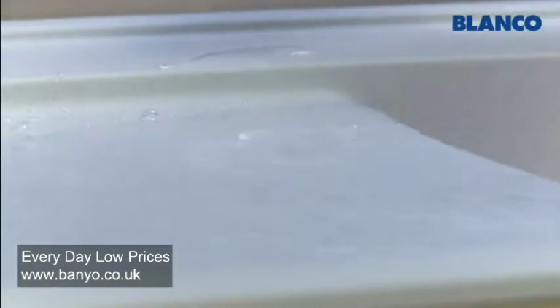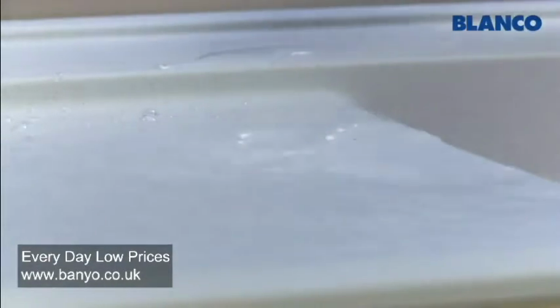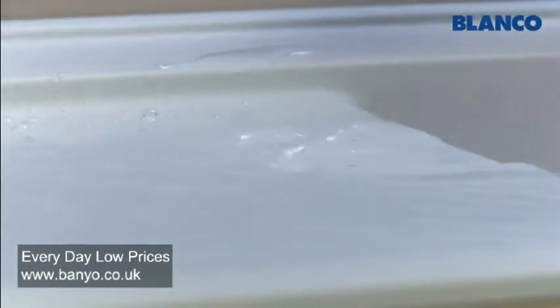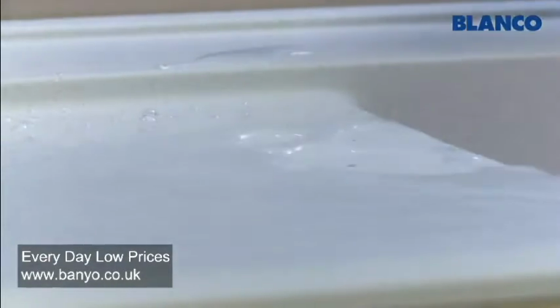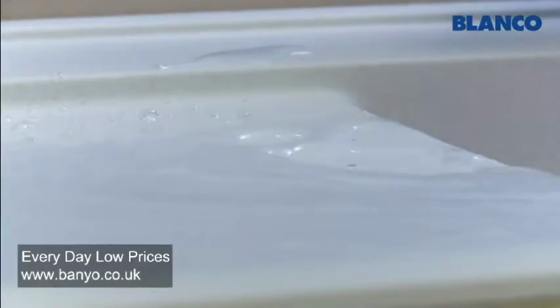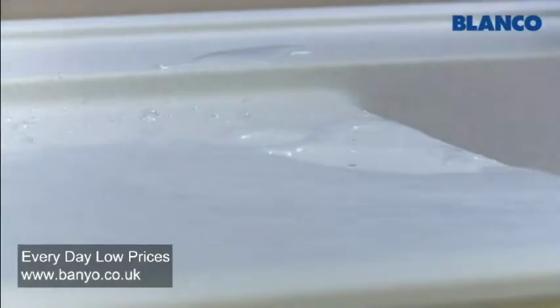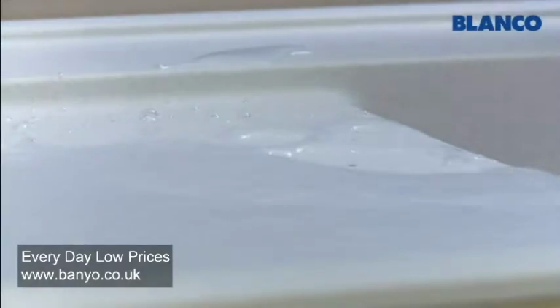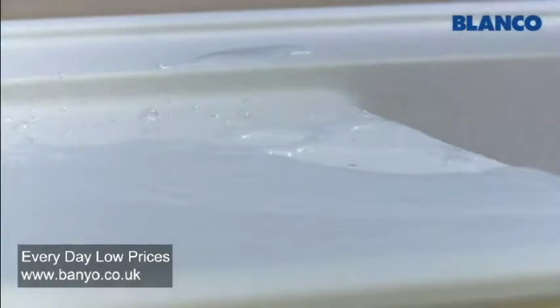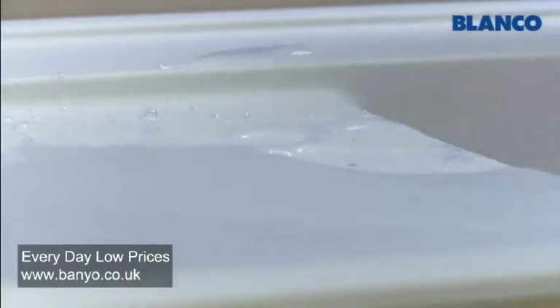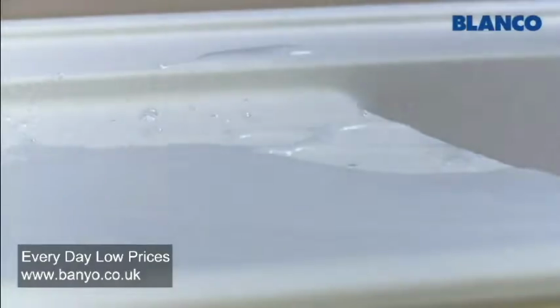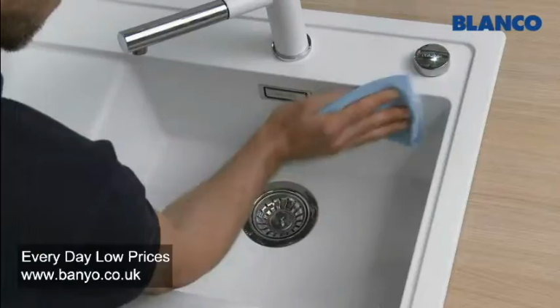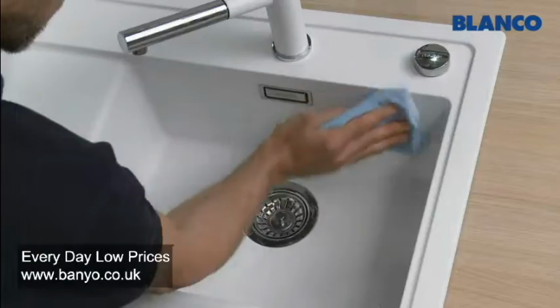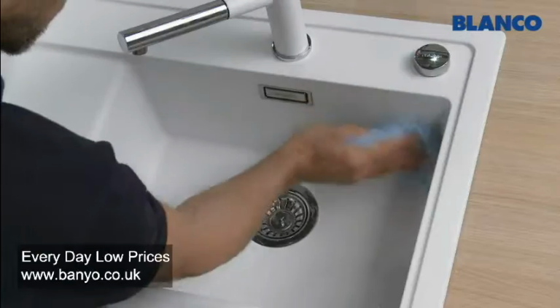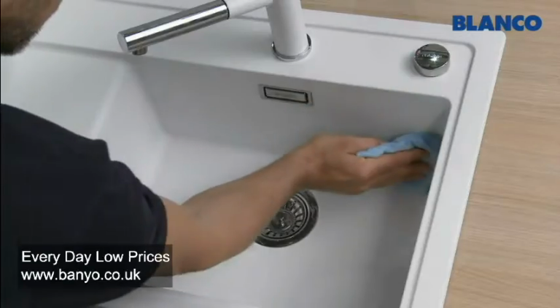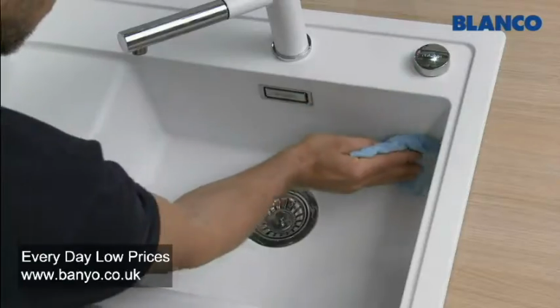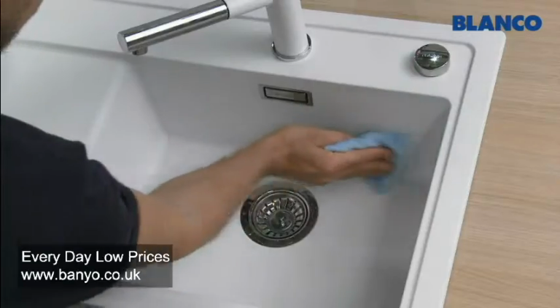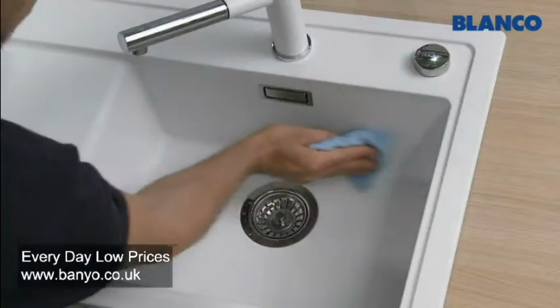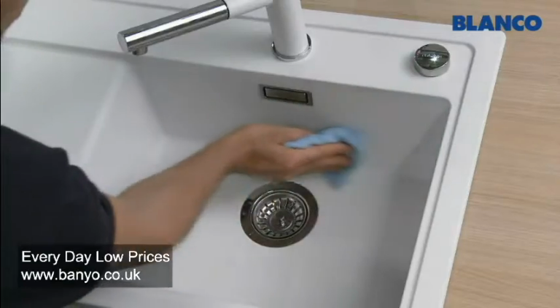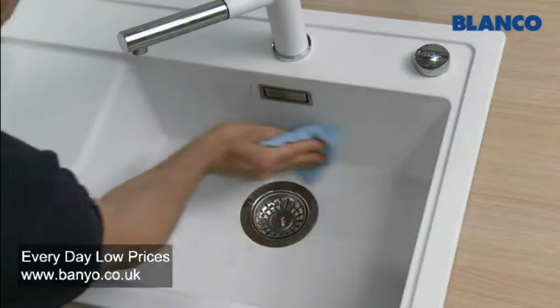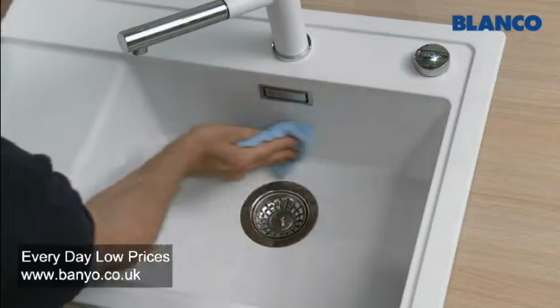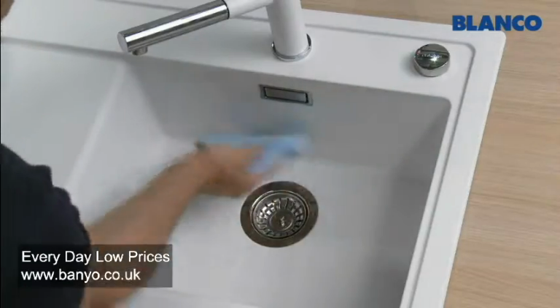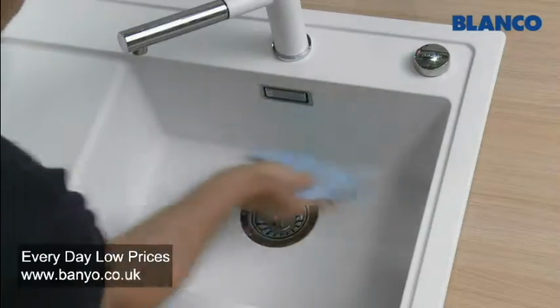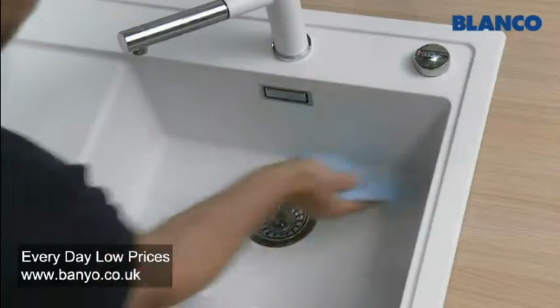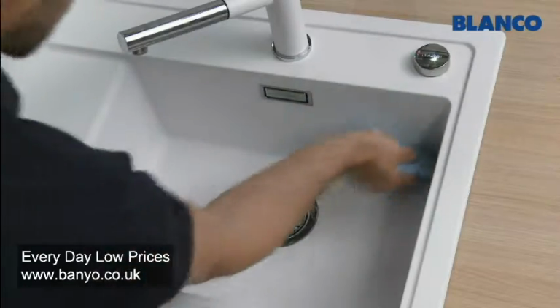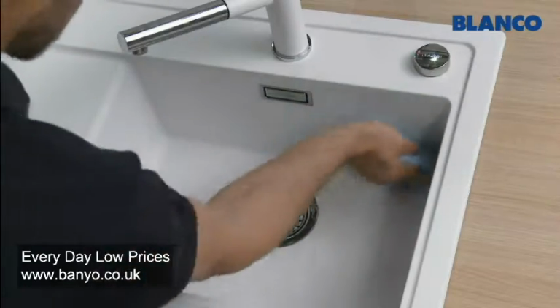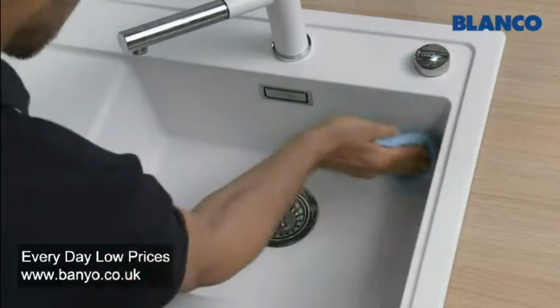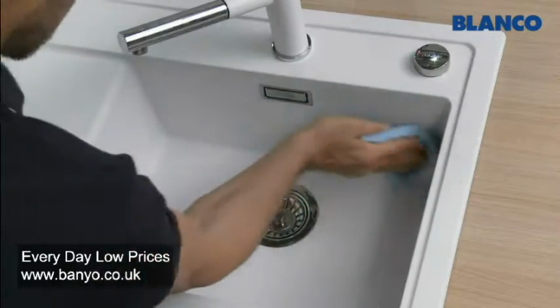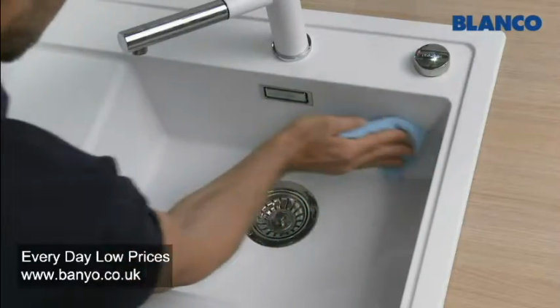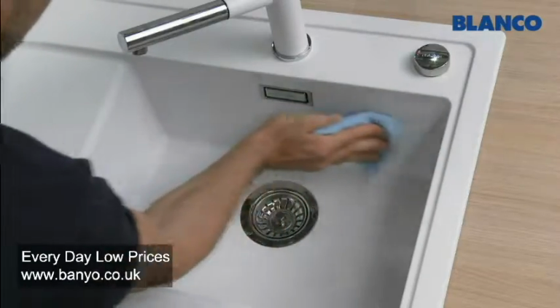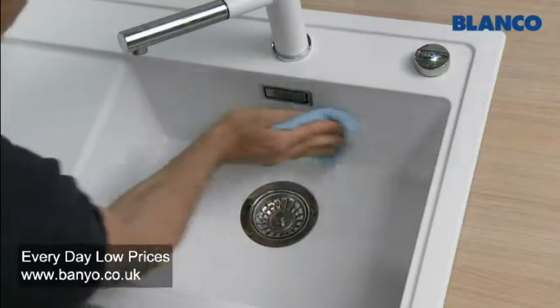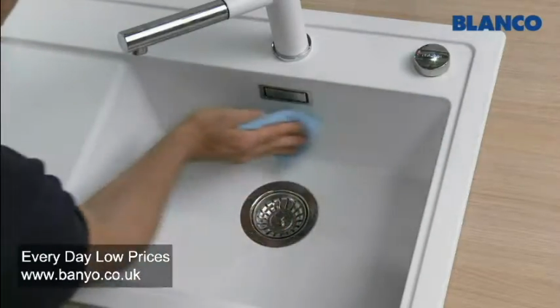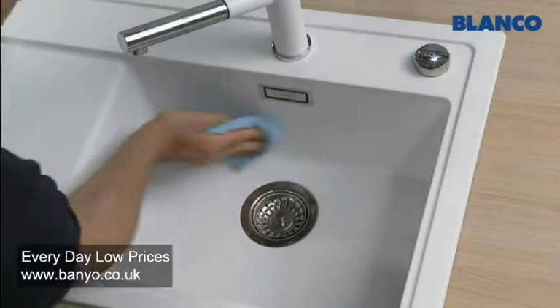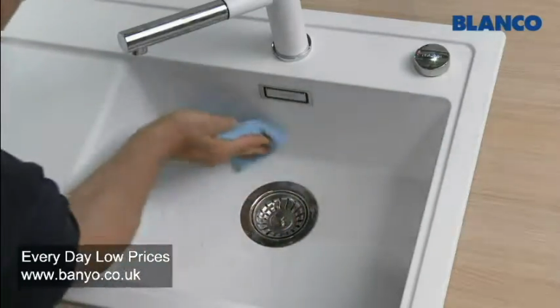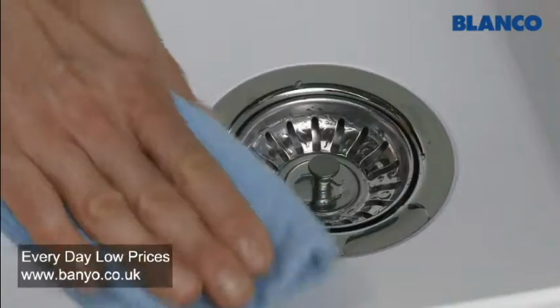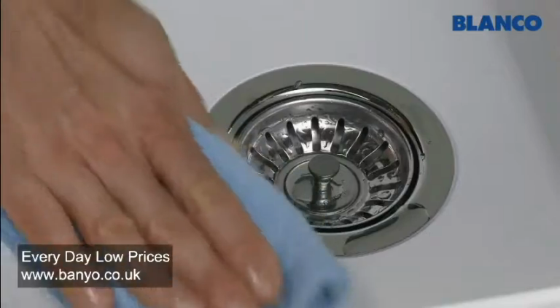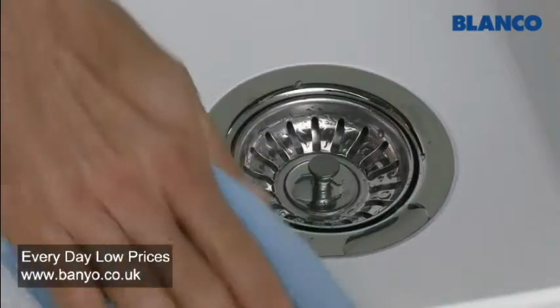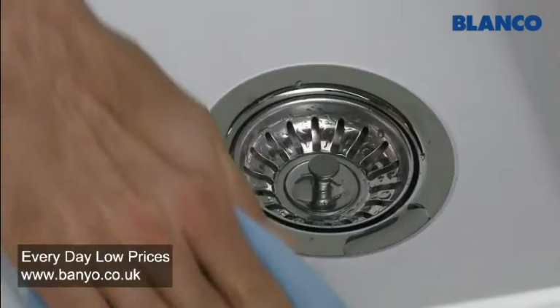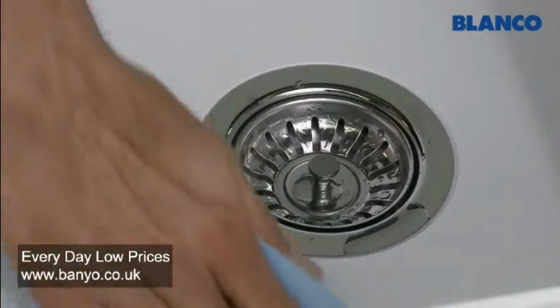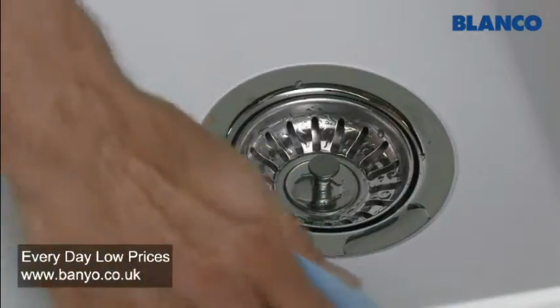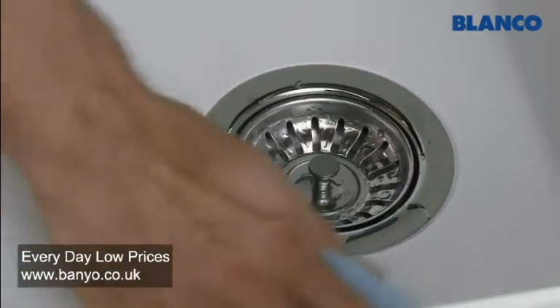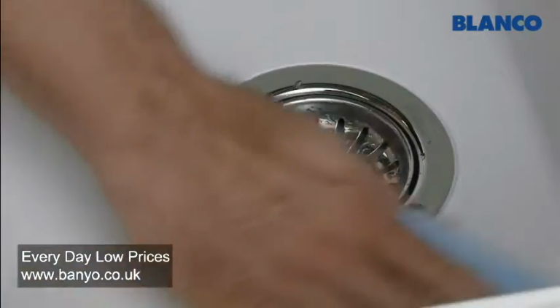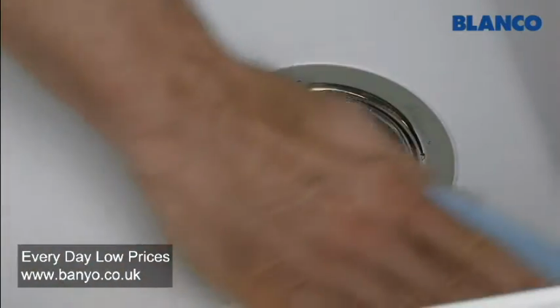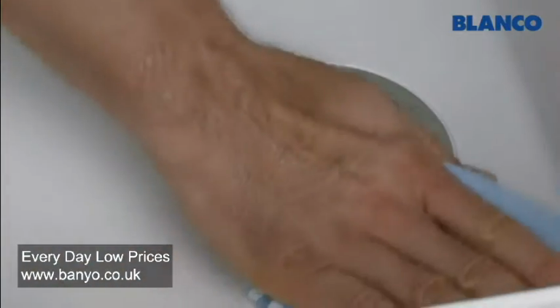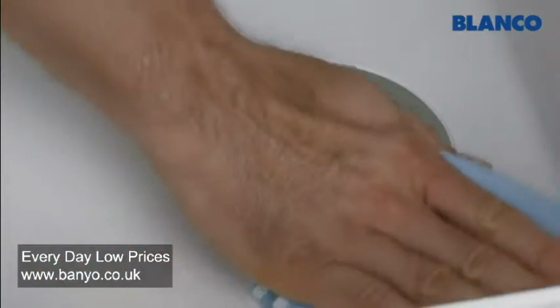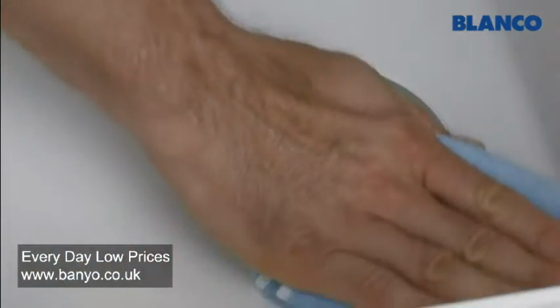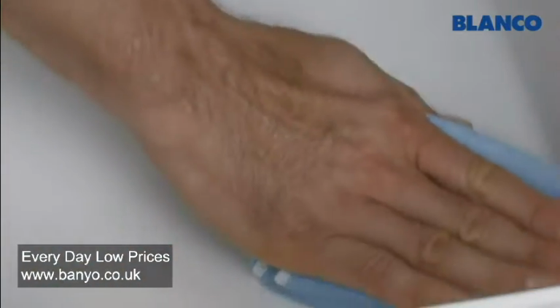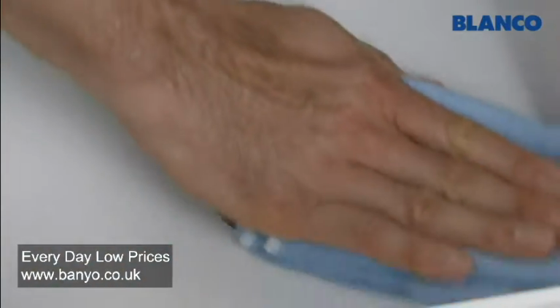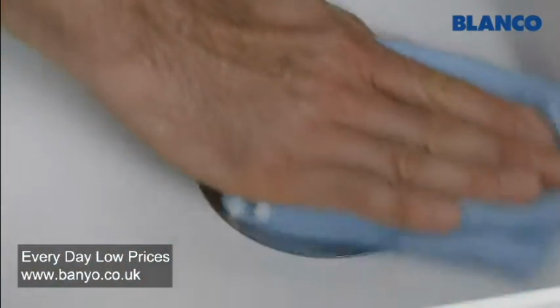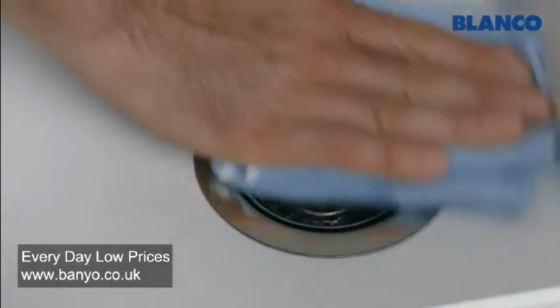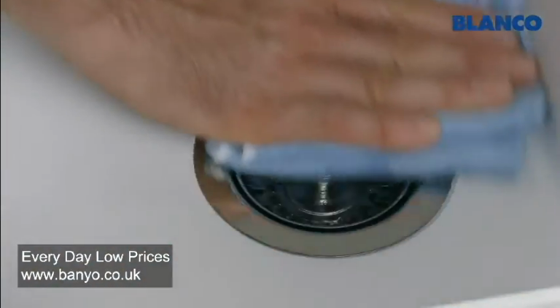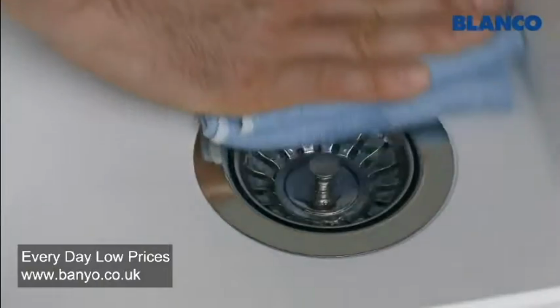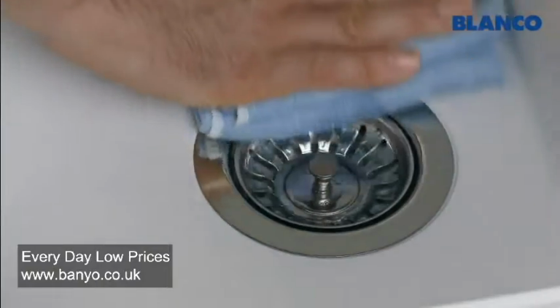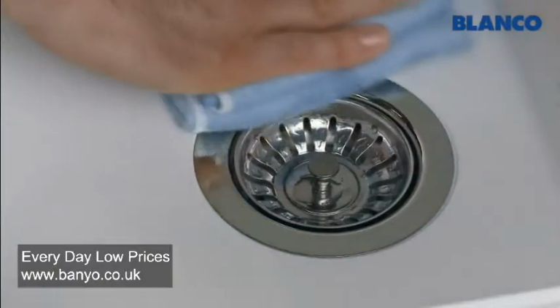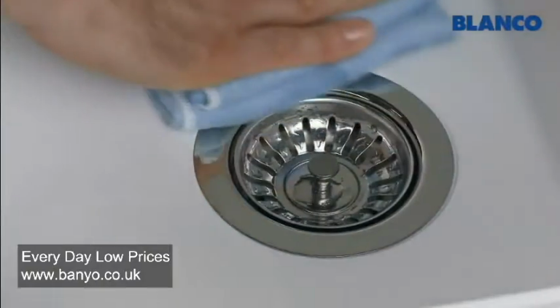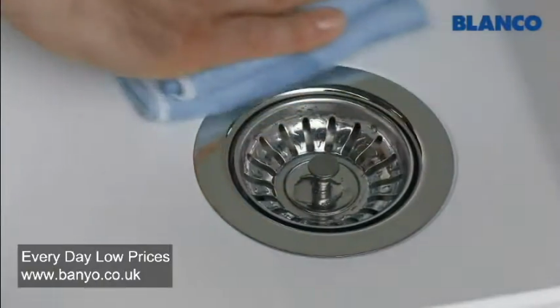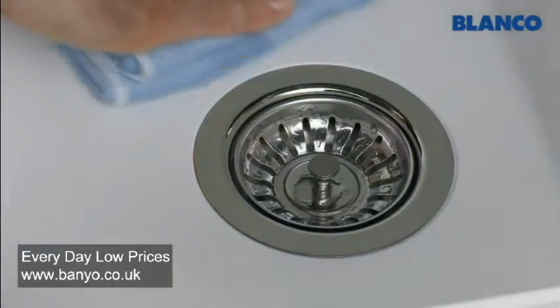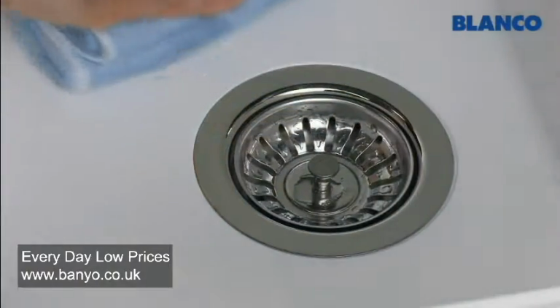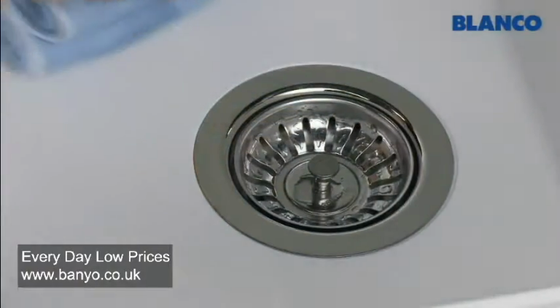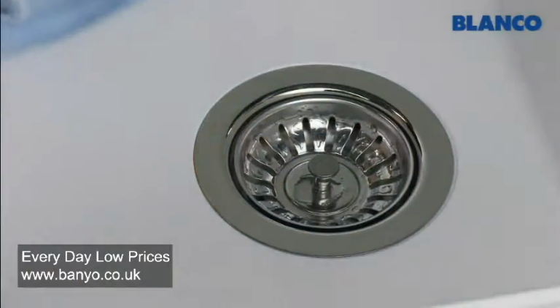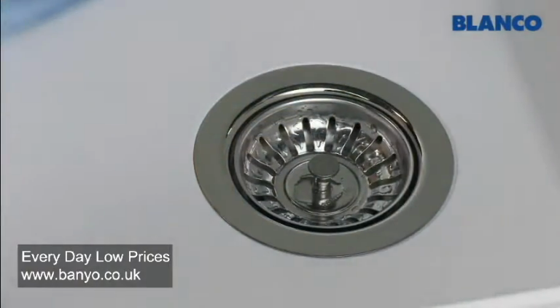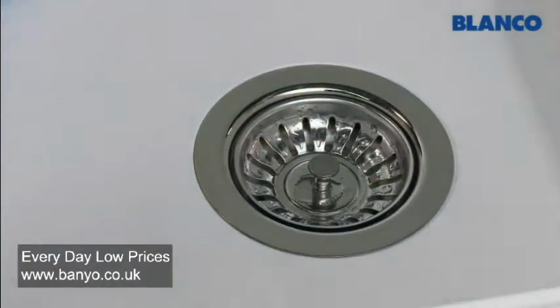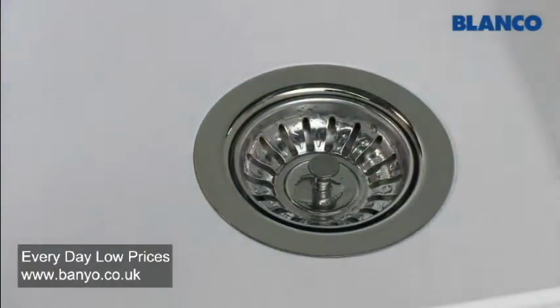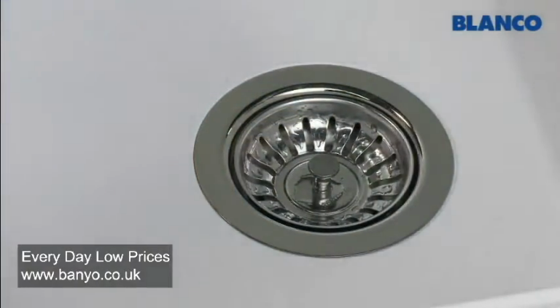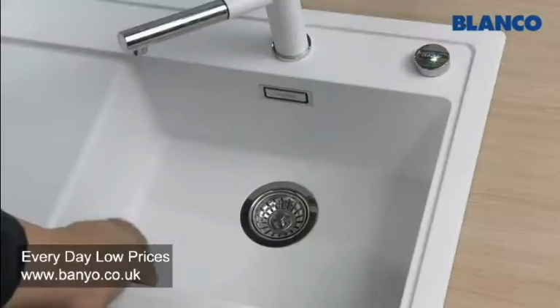Incidentally, the best way to avoid limescale marks is to wipe your Silgranate sink dry with a microfiber cloth after every use.